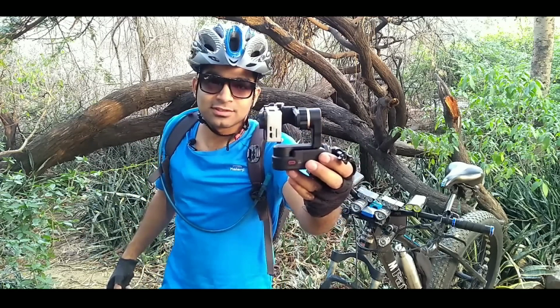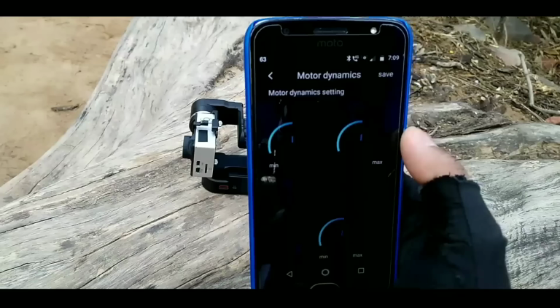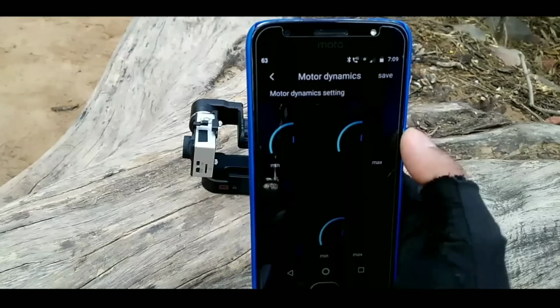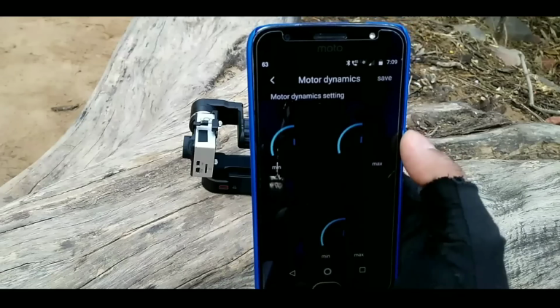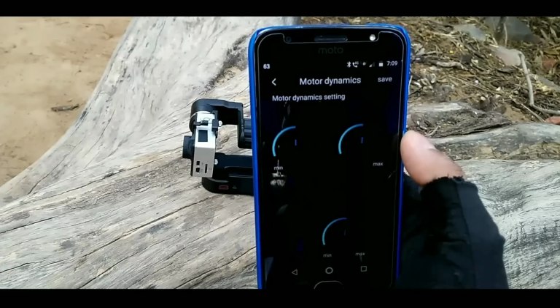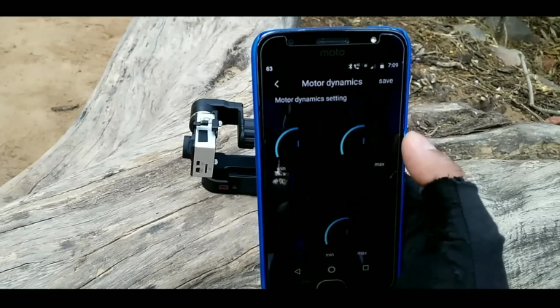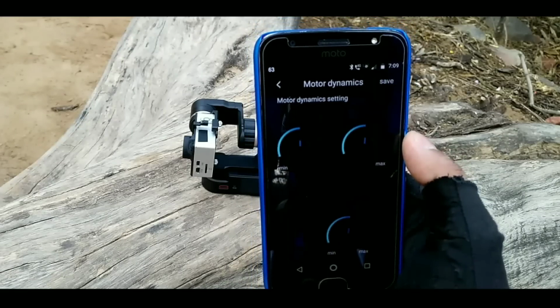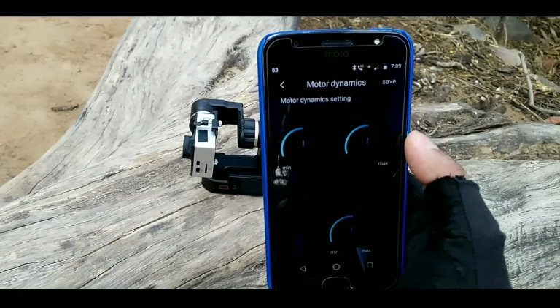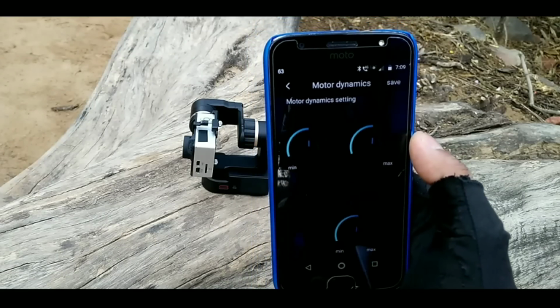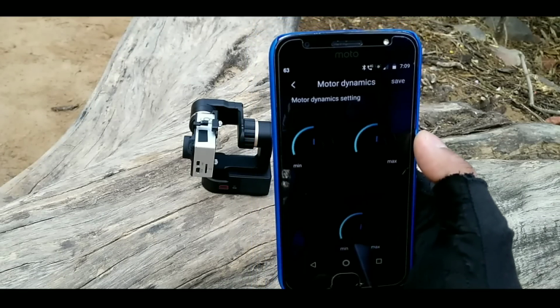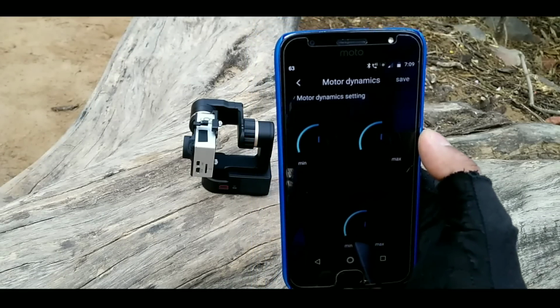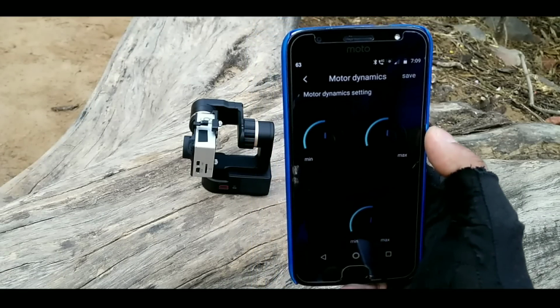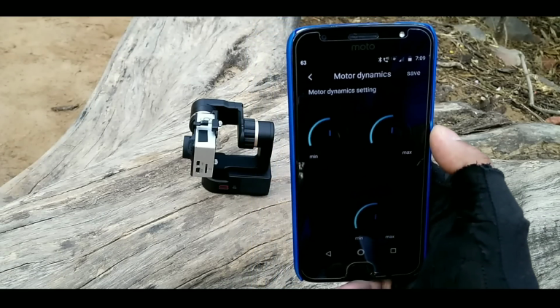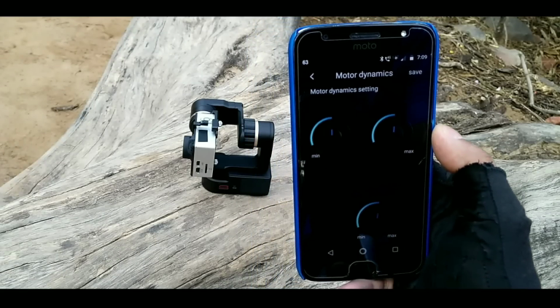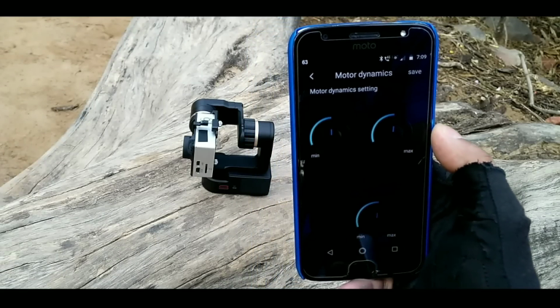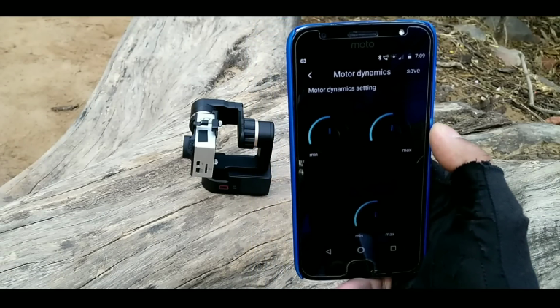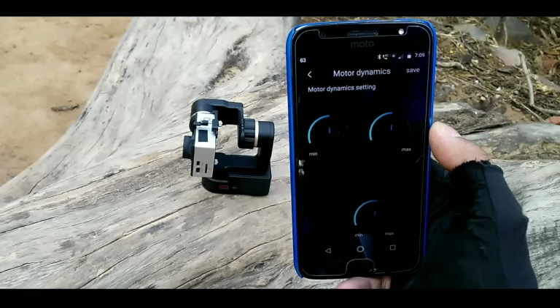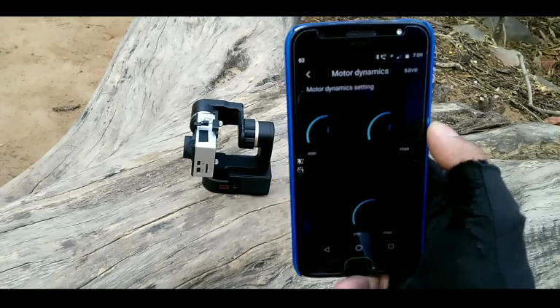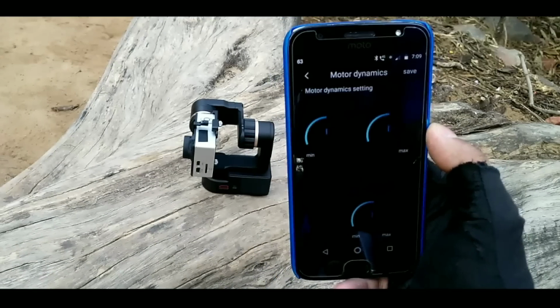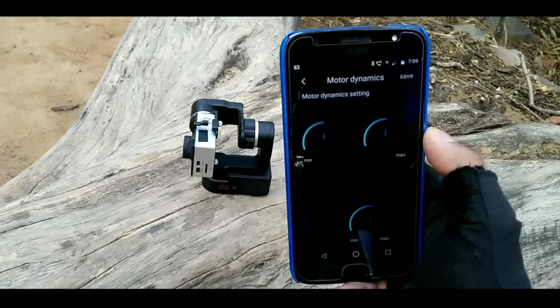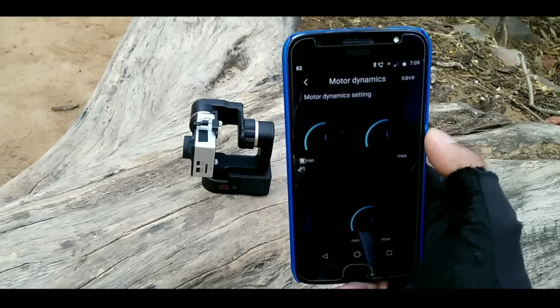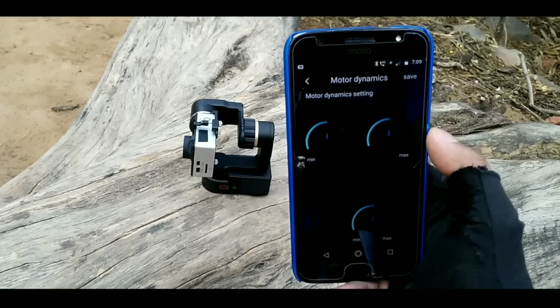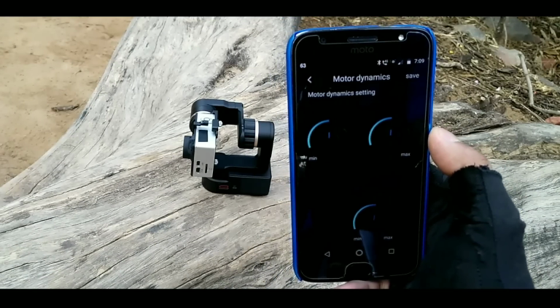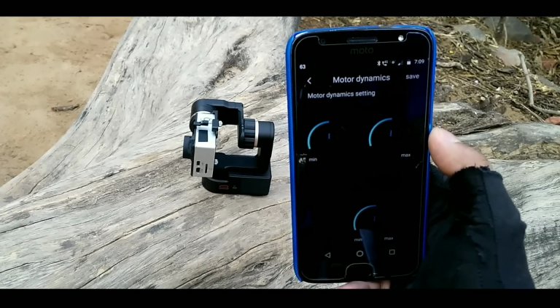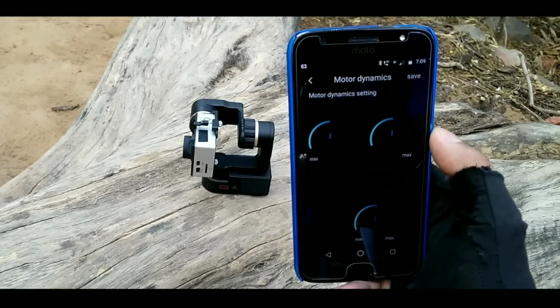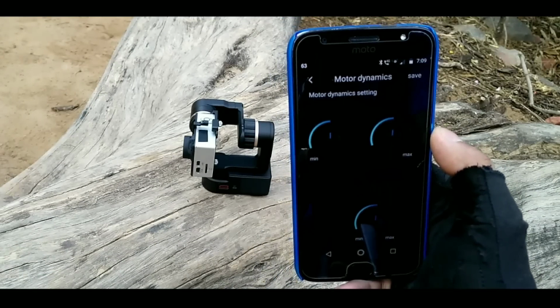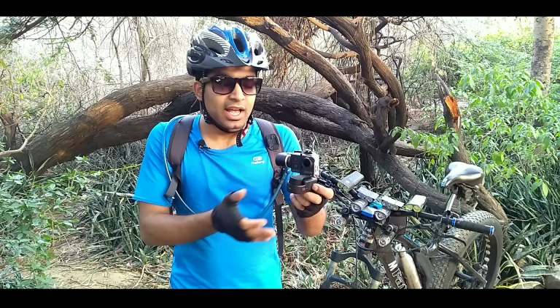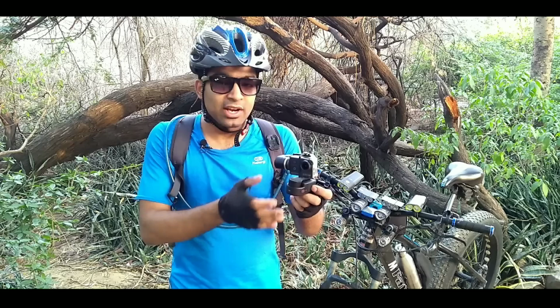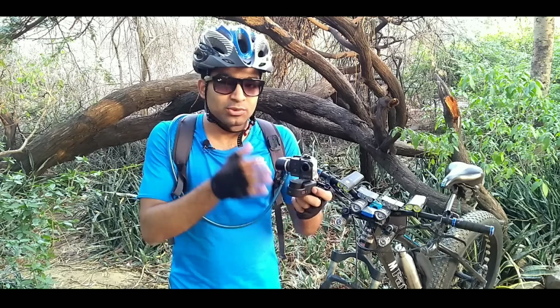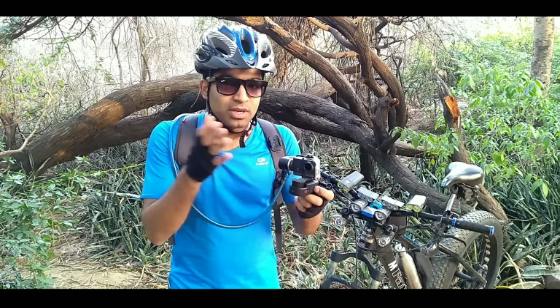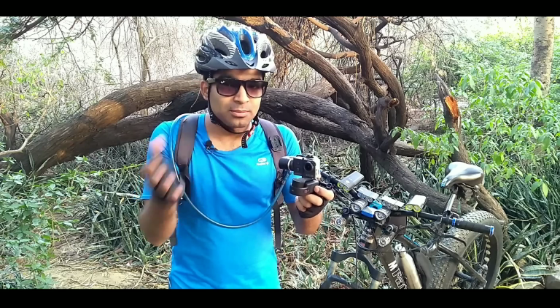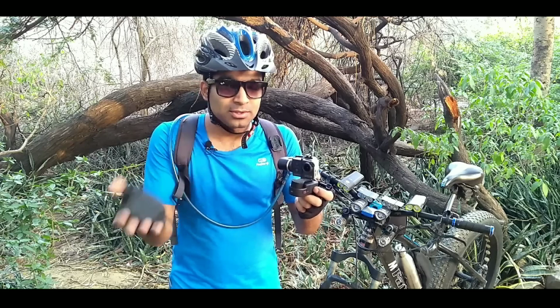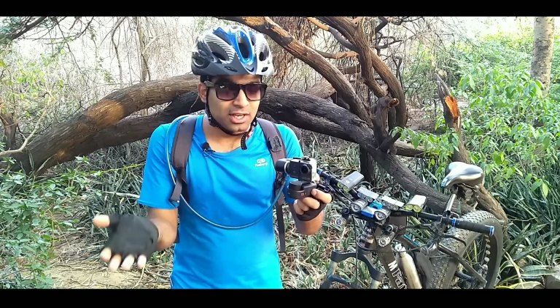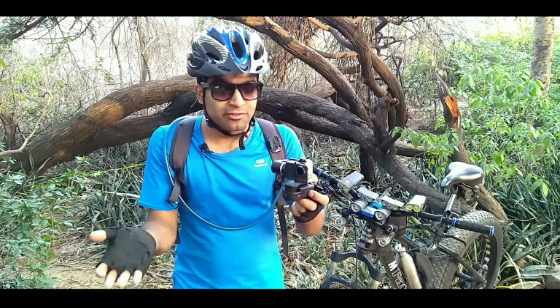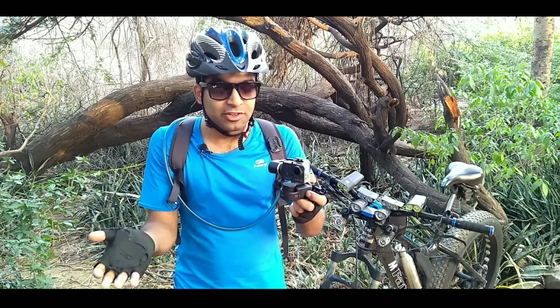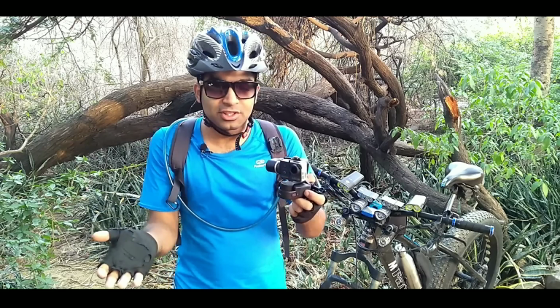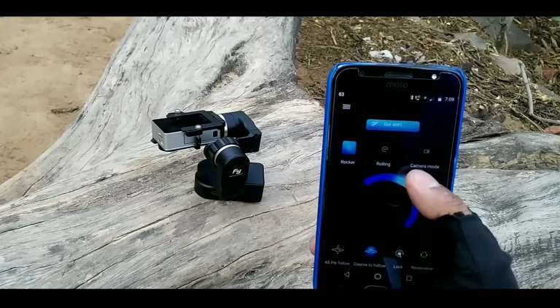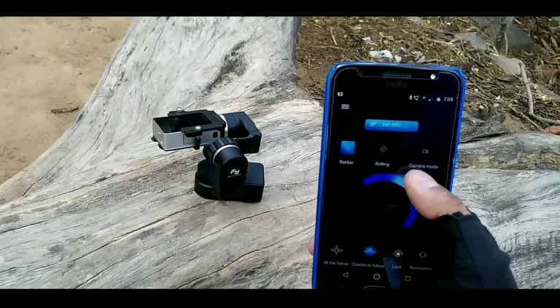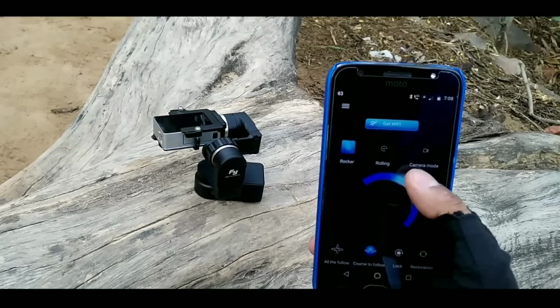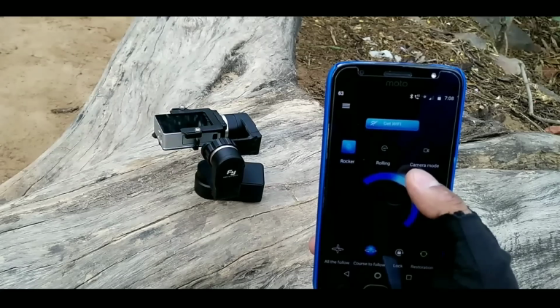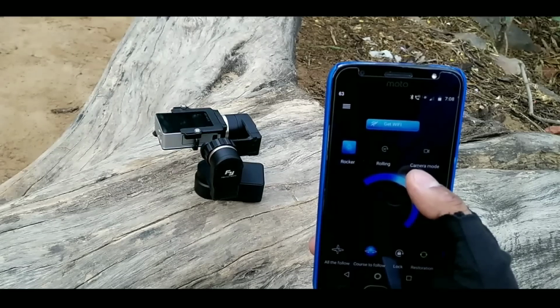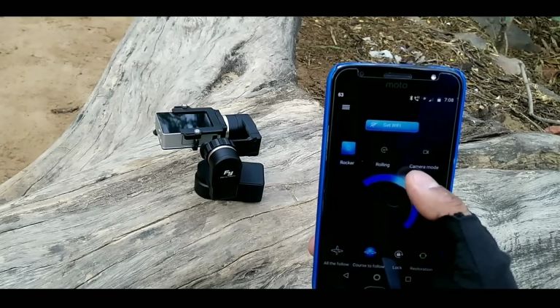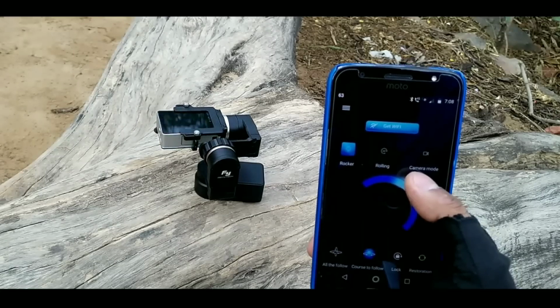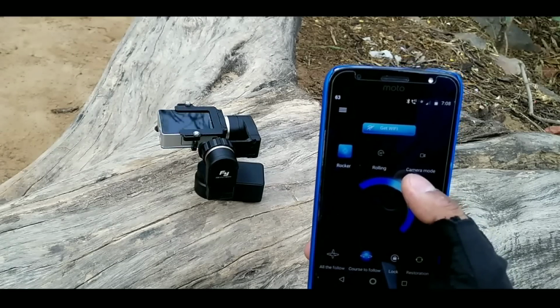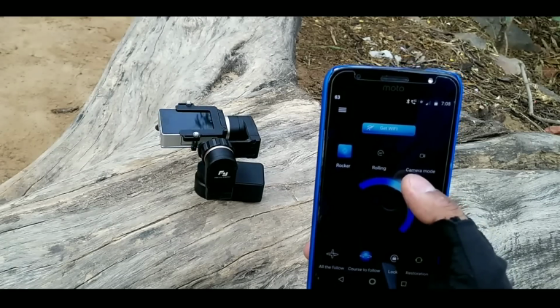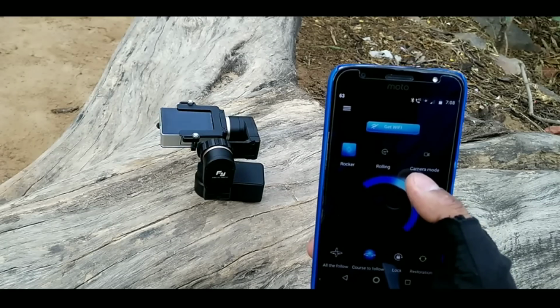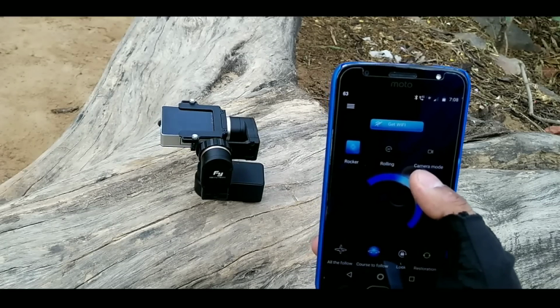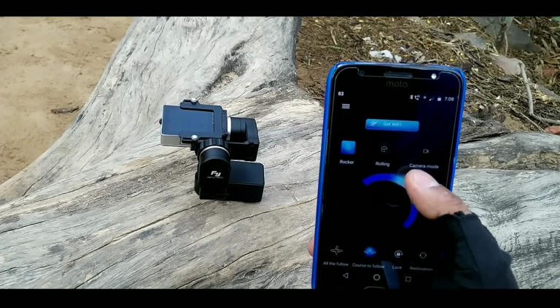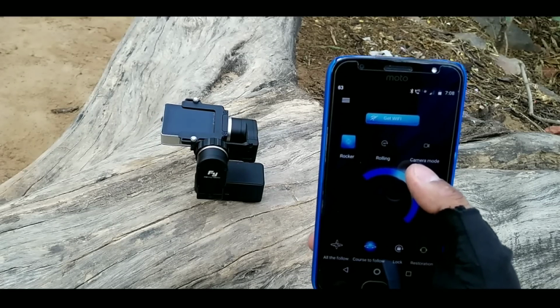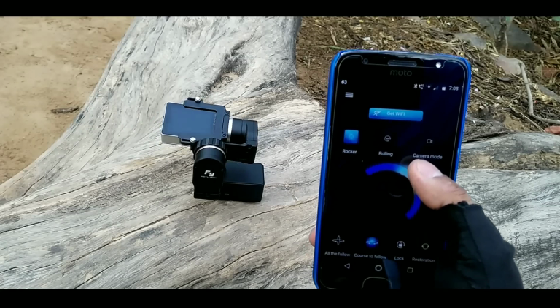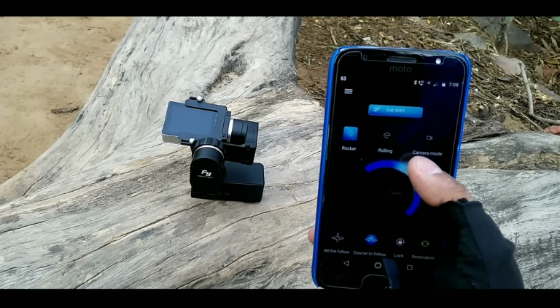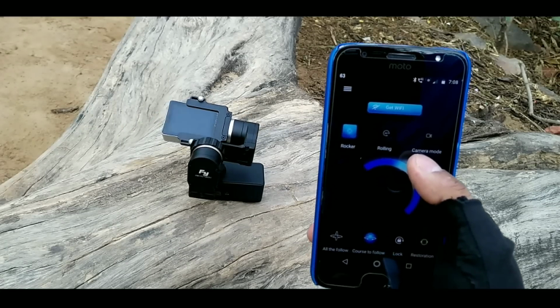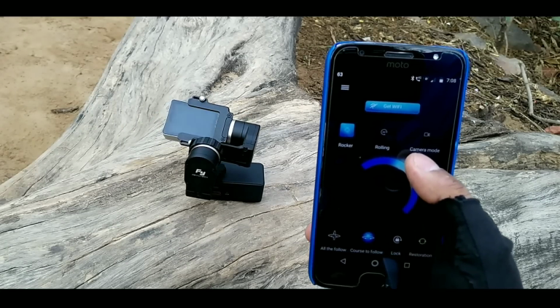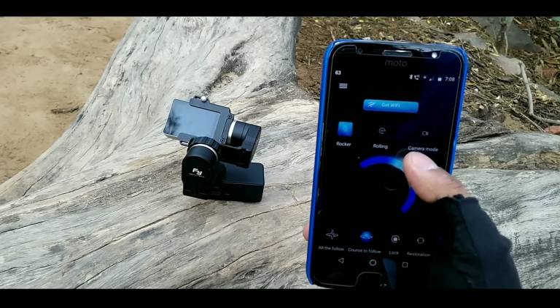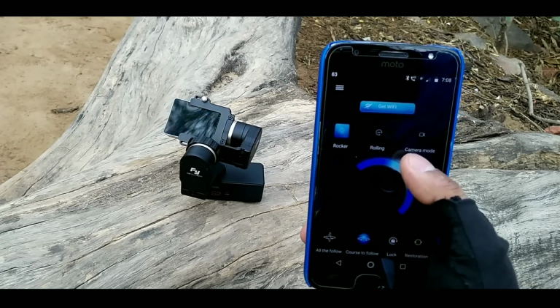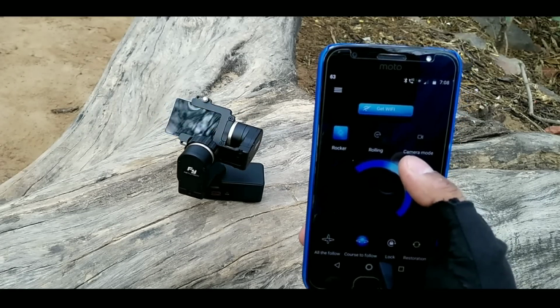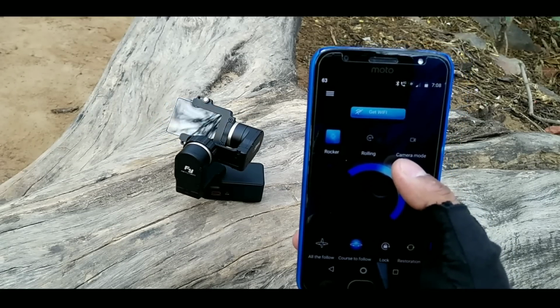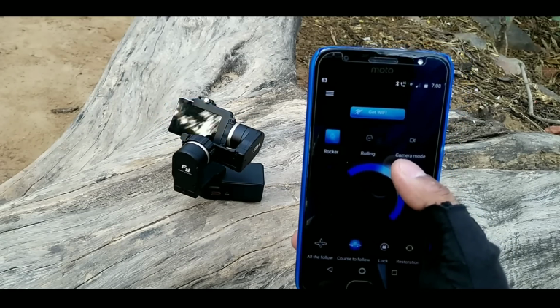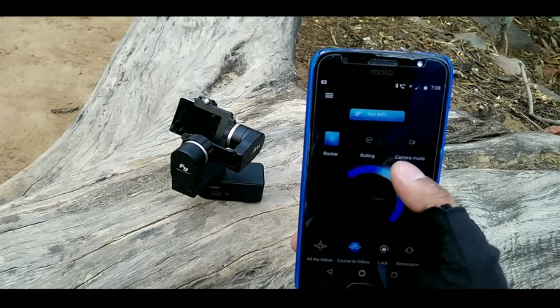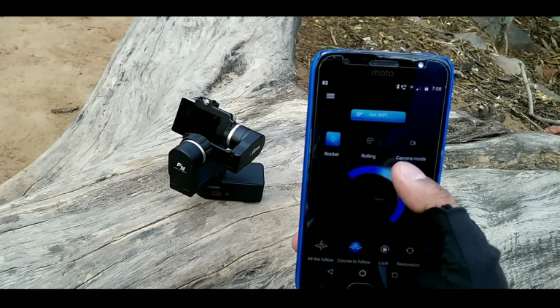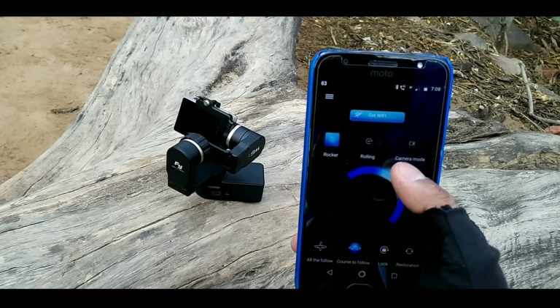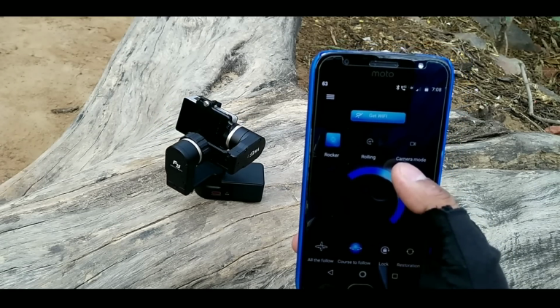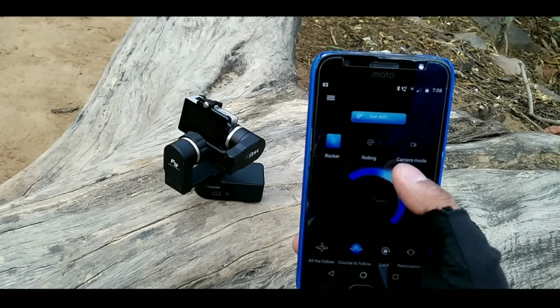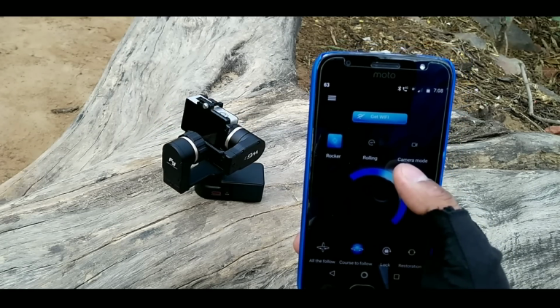It also has Bluetooth so you can connect it with your smartphone and set all the features, parameters, and even use it as a joystick.